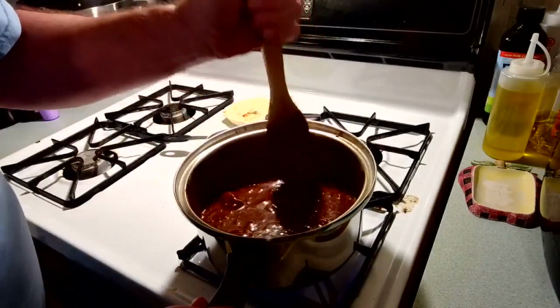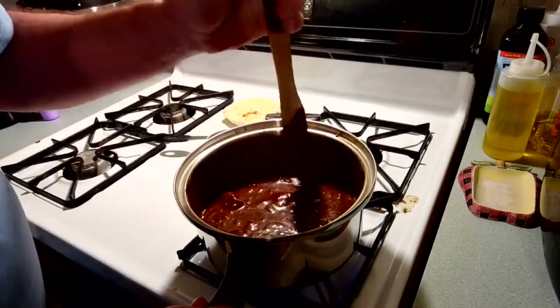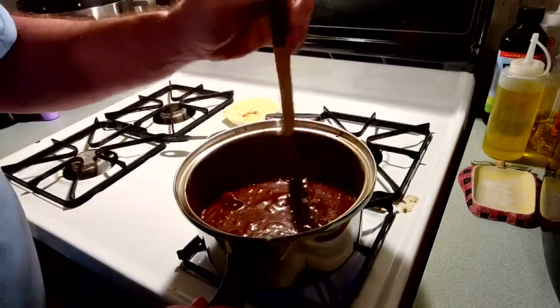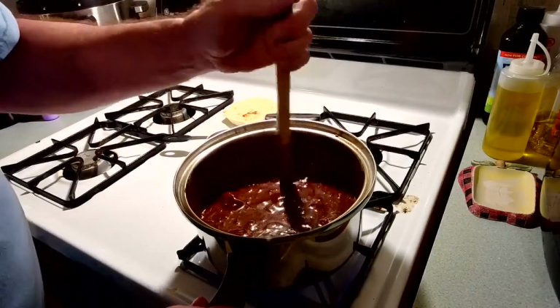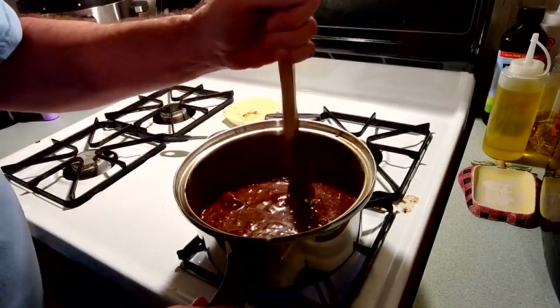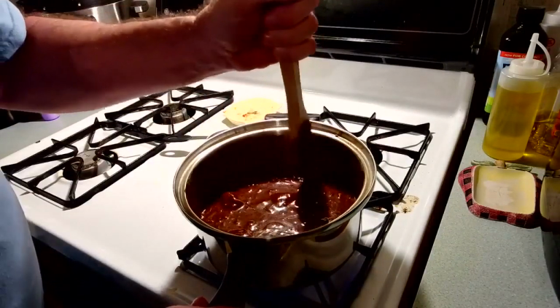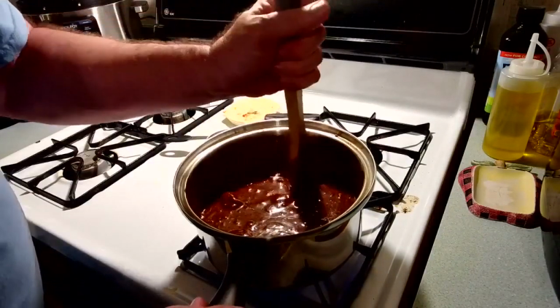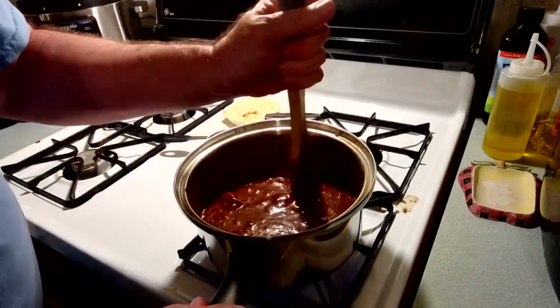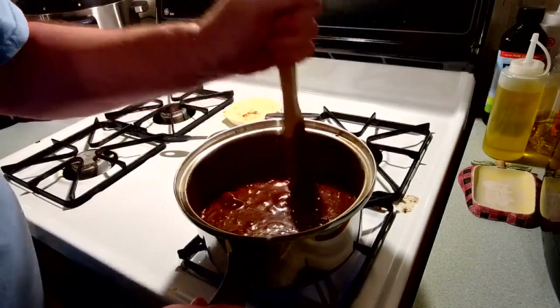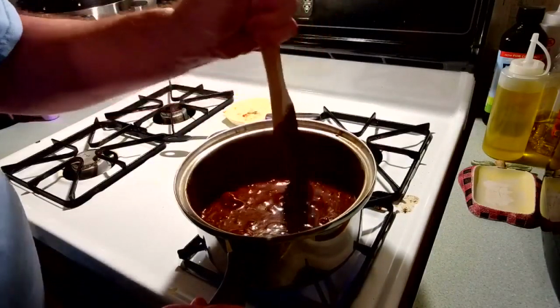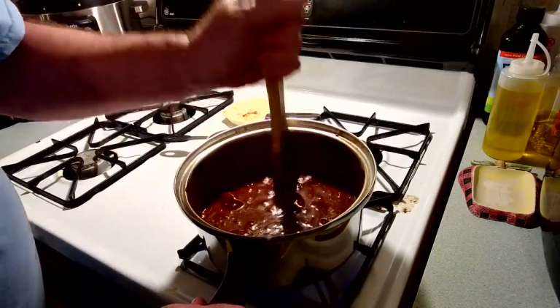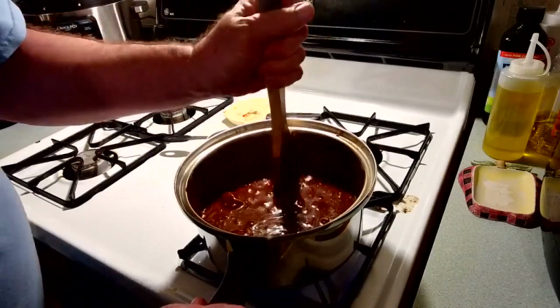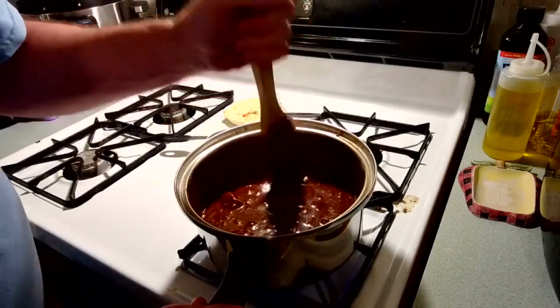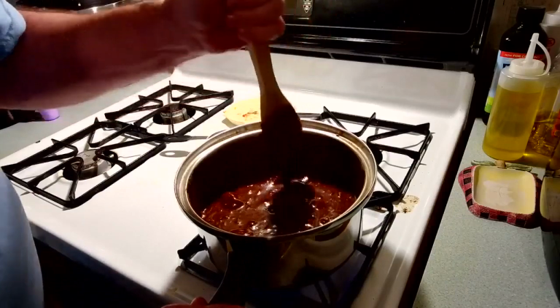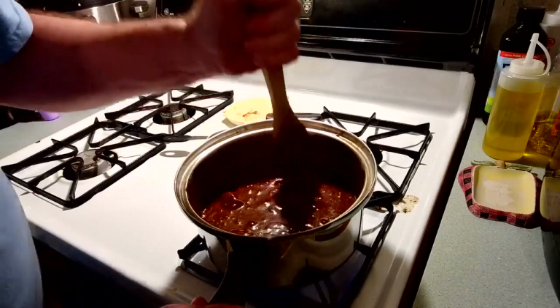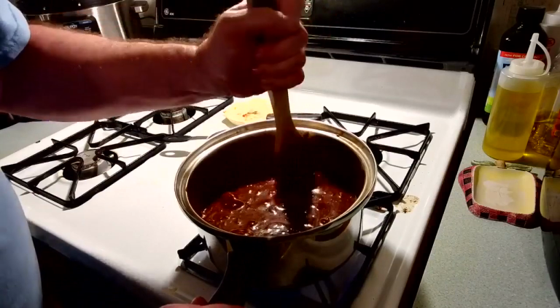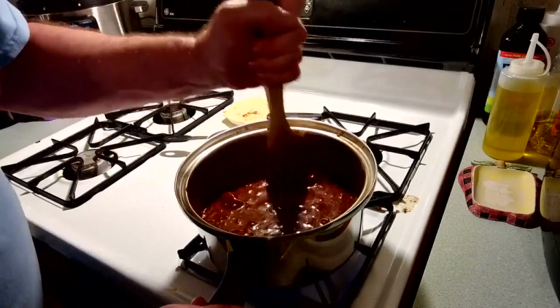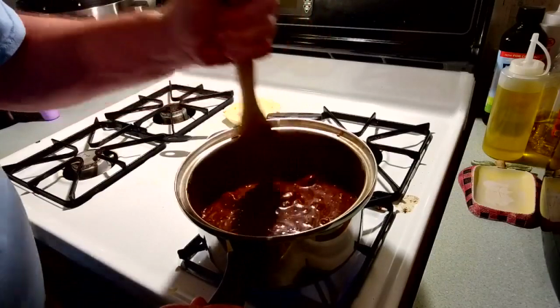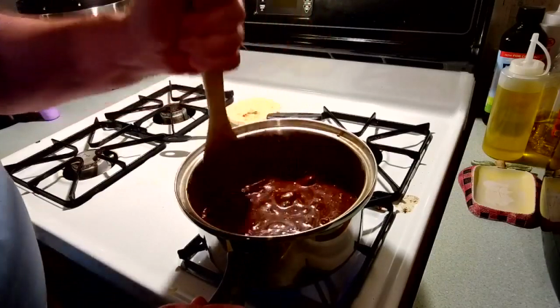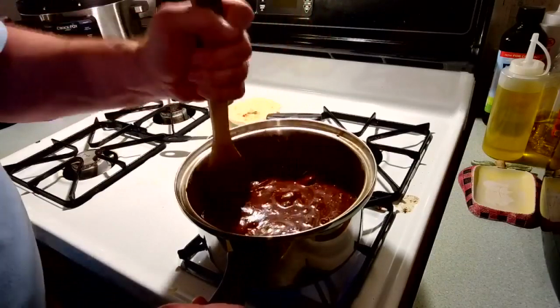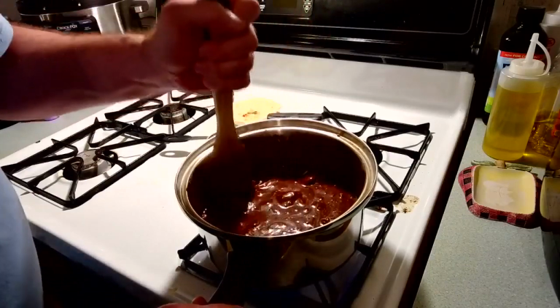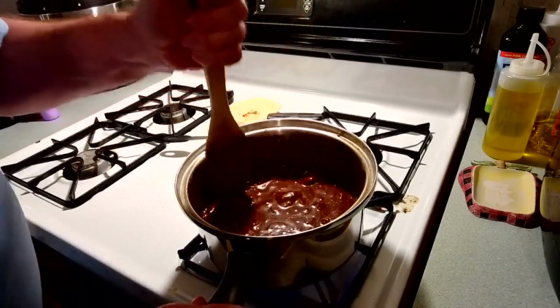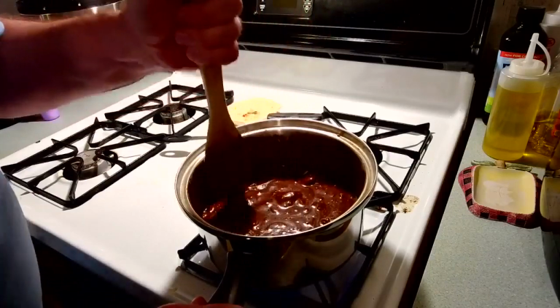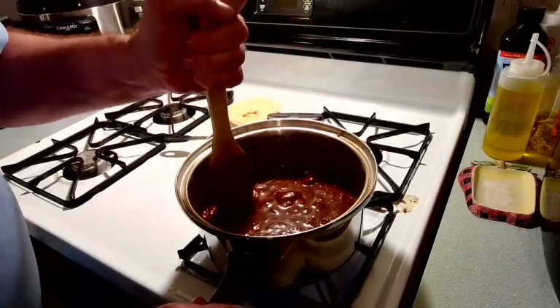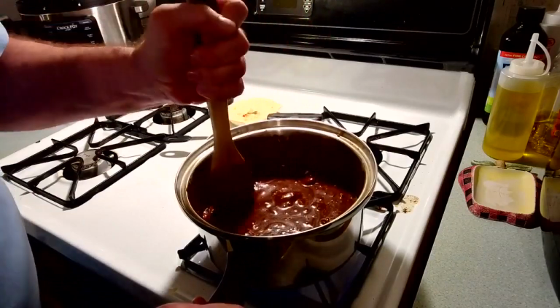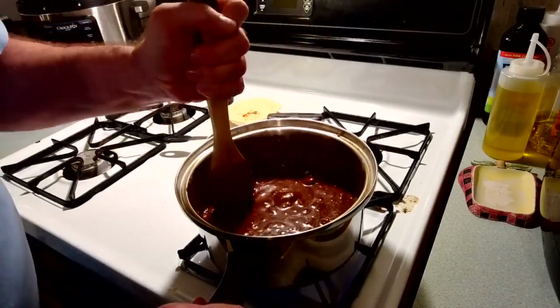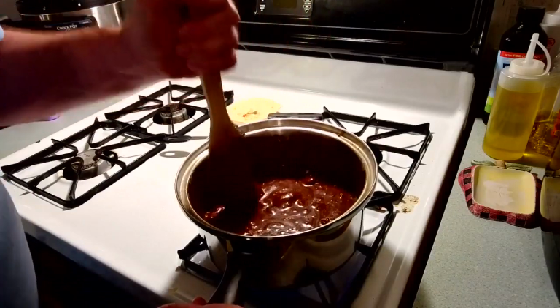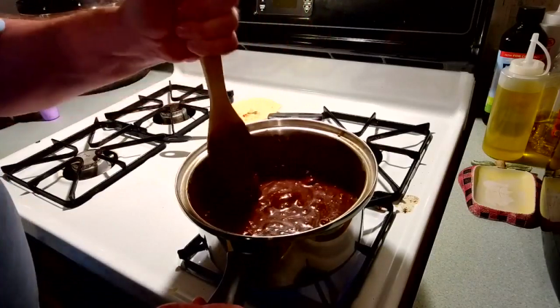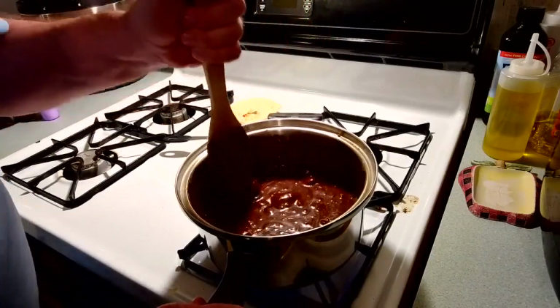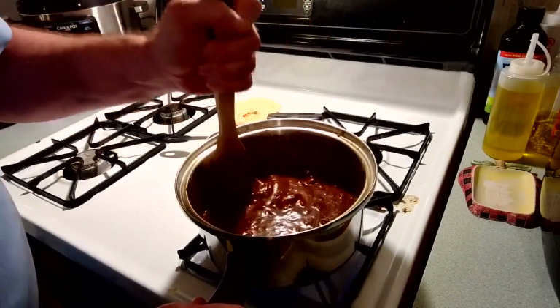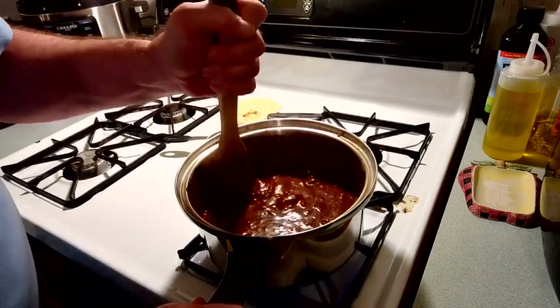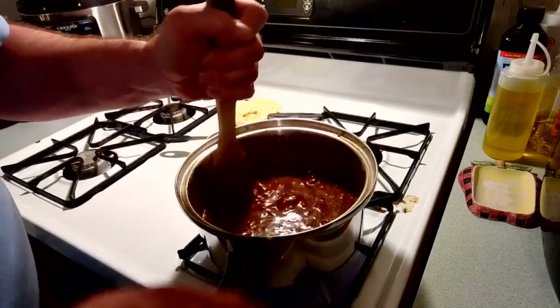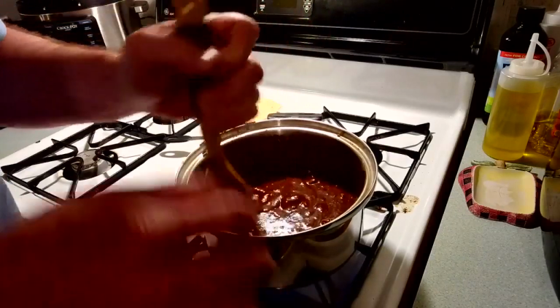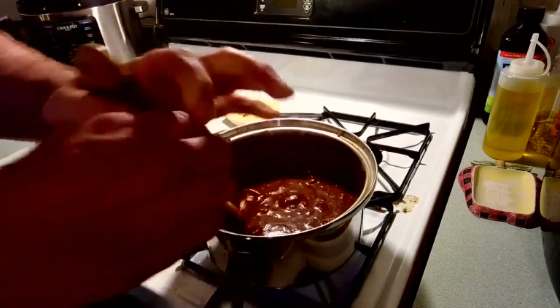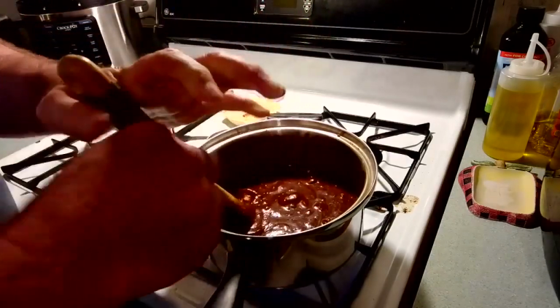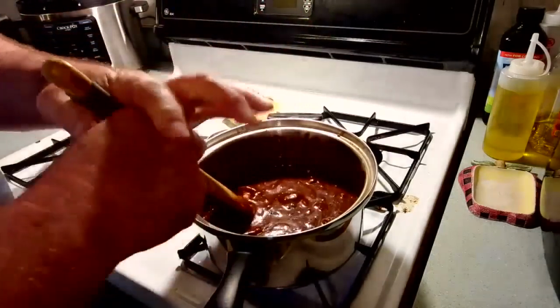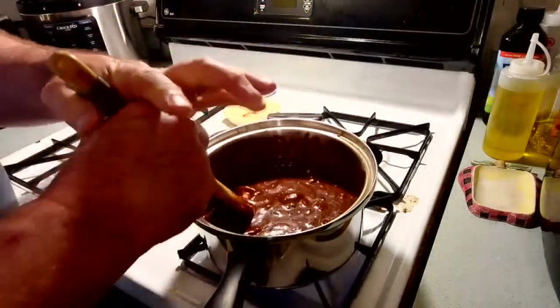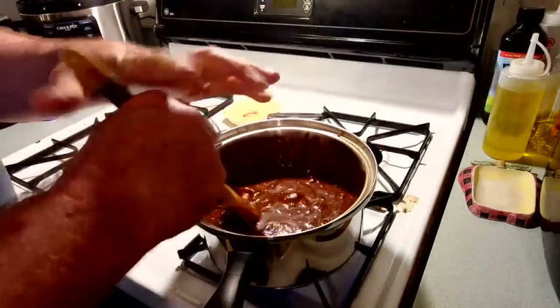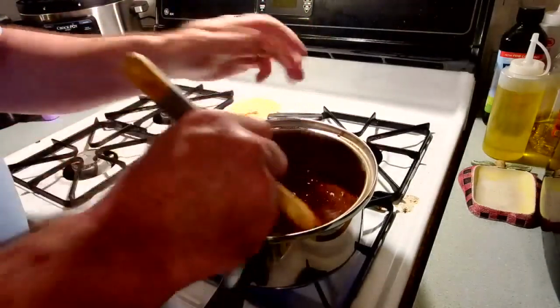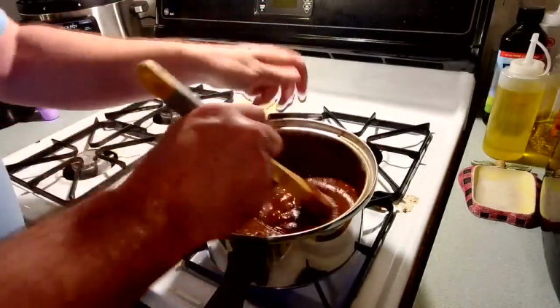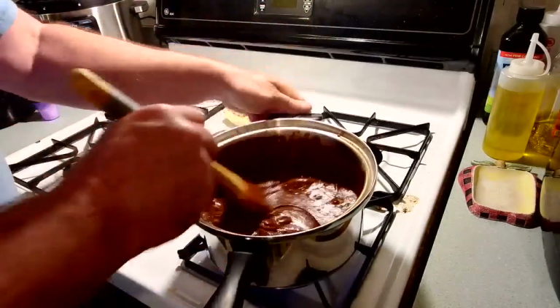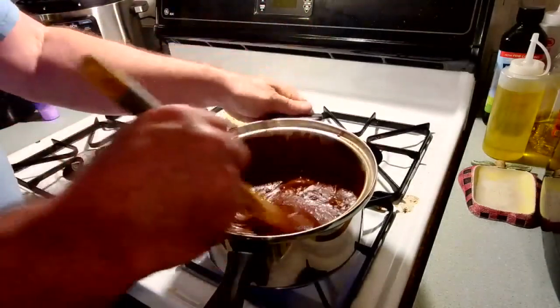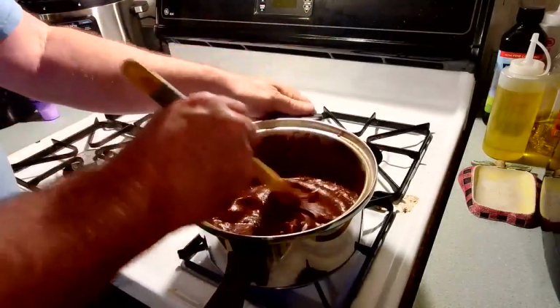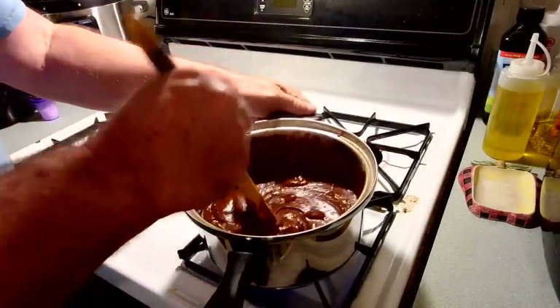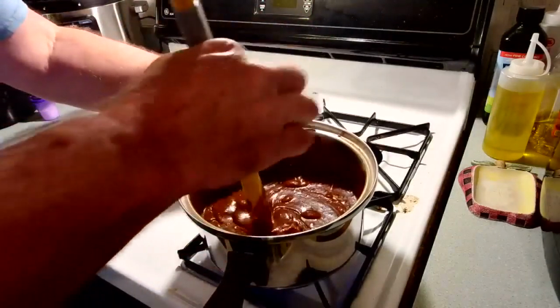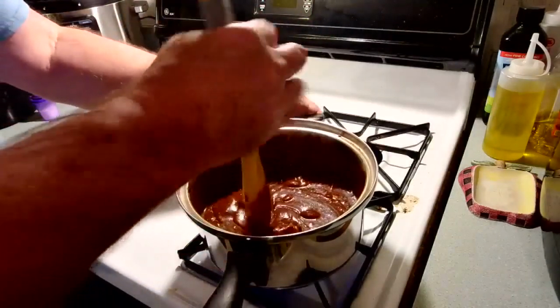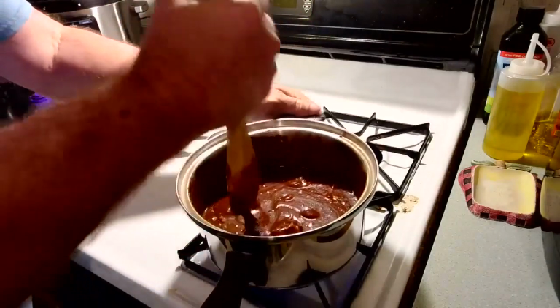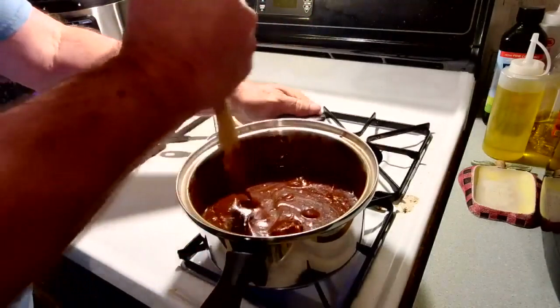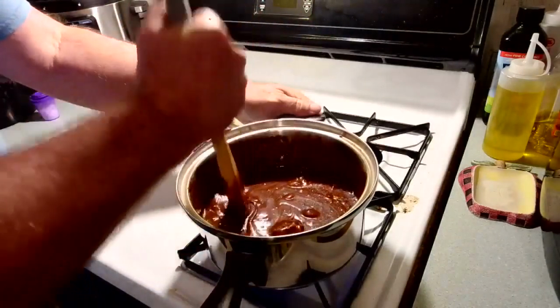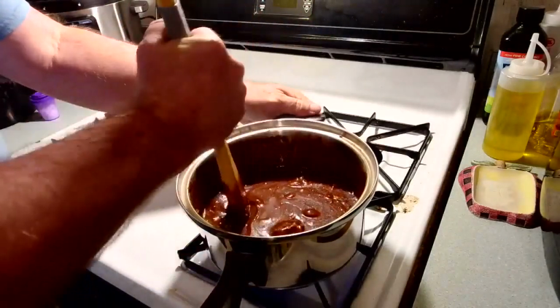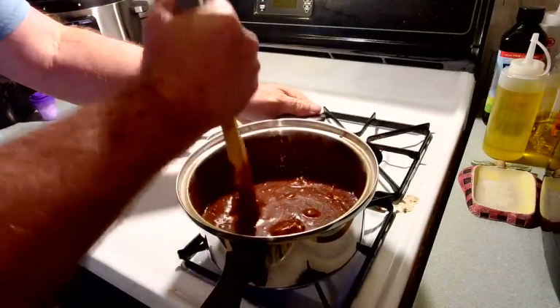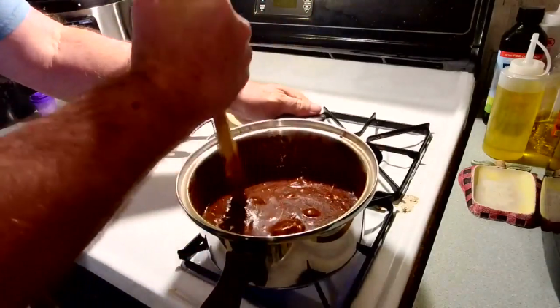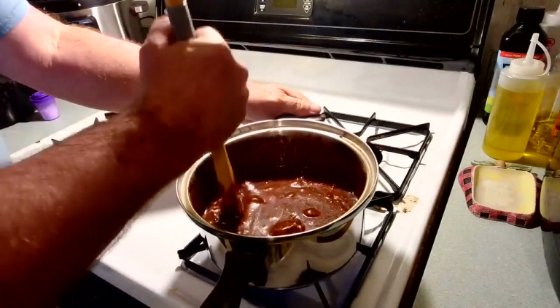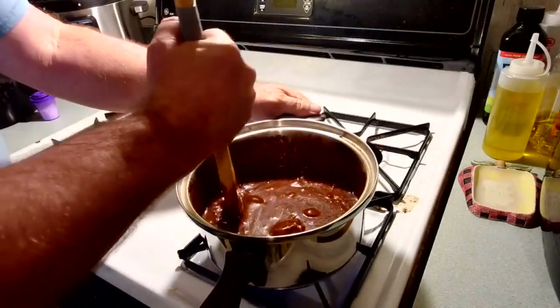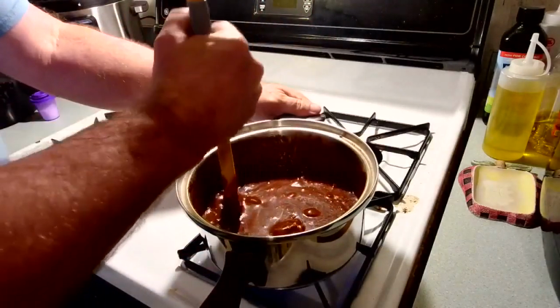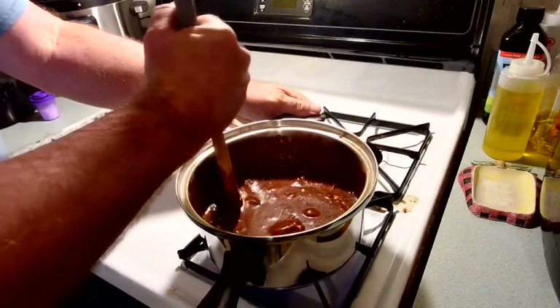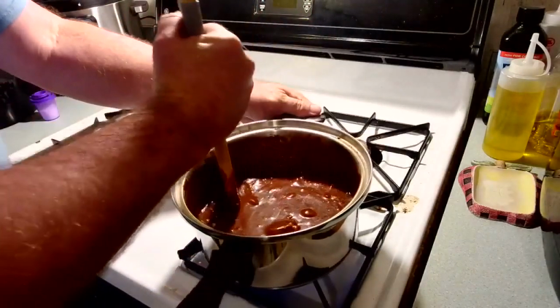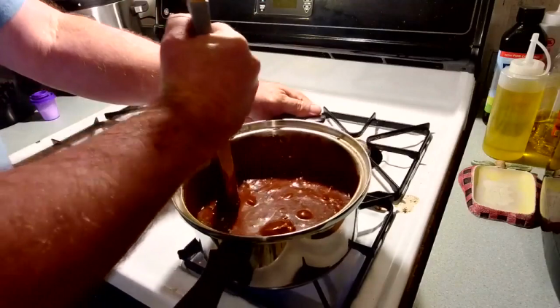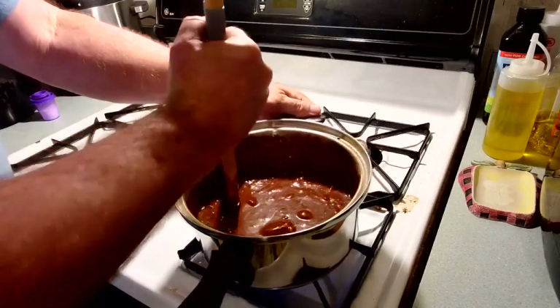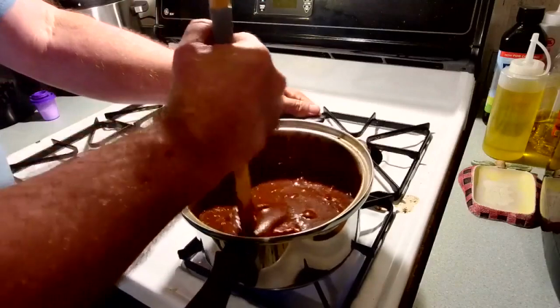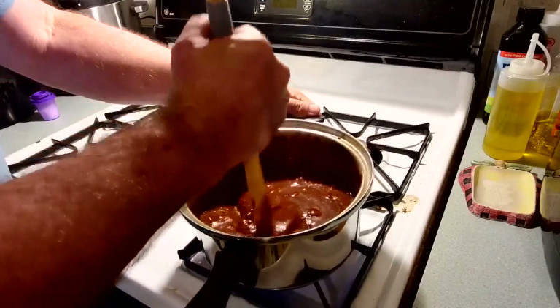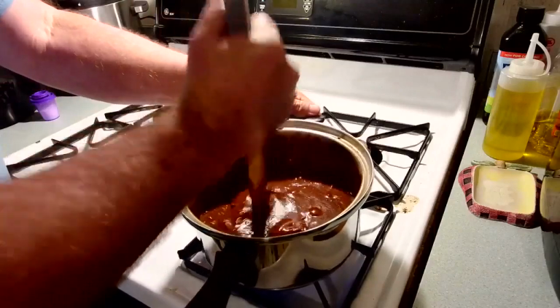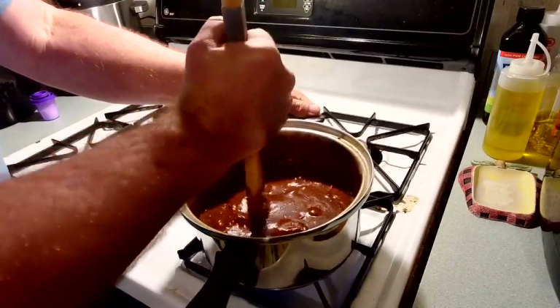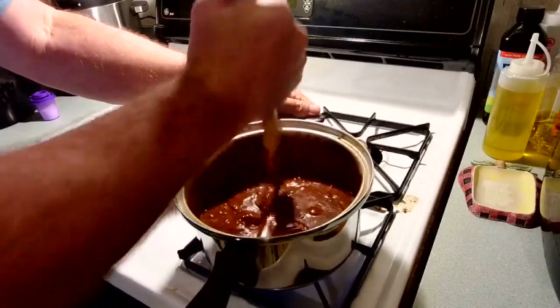I hope you can see this — I'm going to show you how to bring this thing to a boil. That's the most important part: getting the right amount of time on the stove.